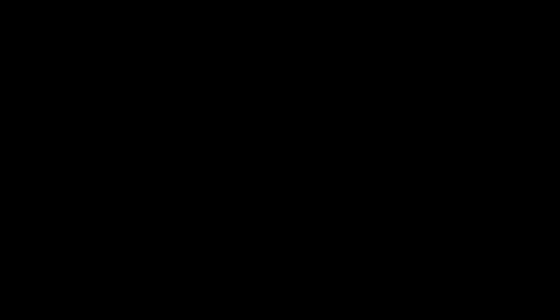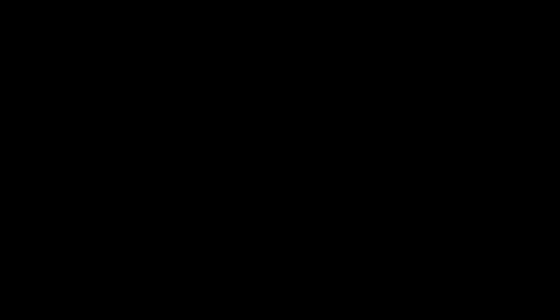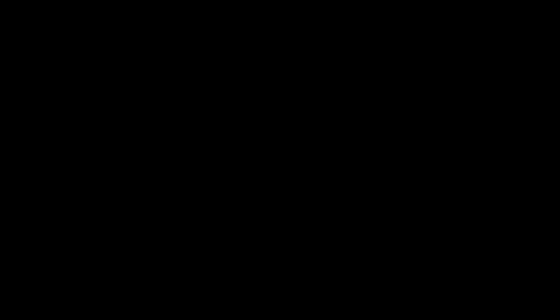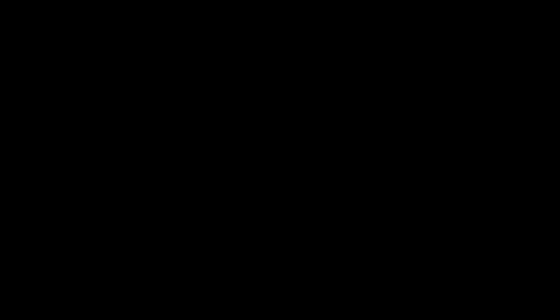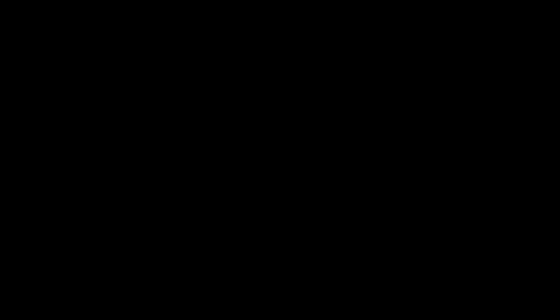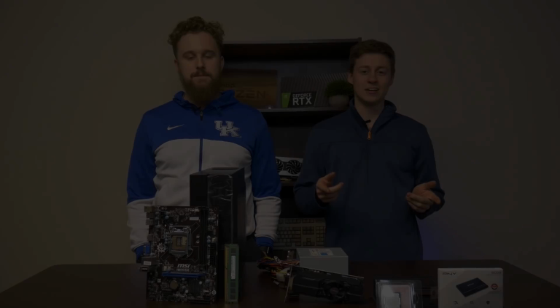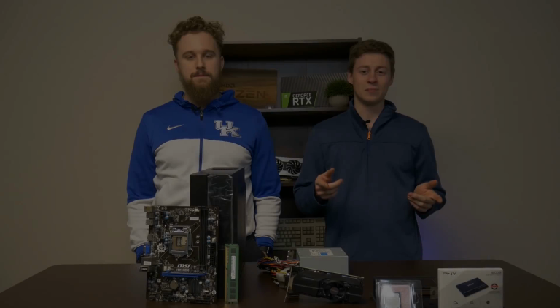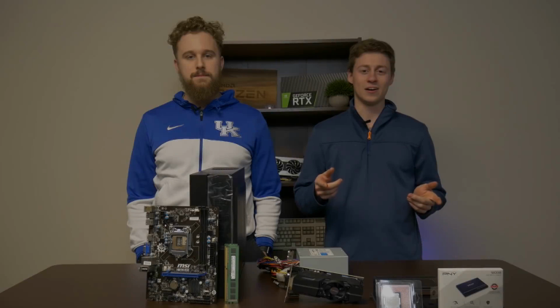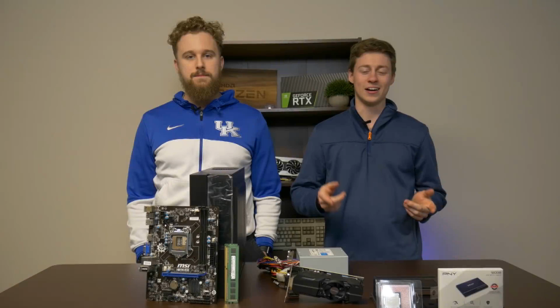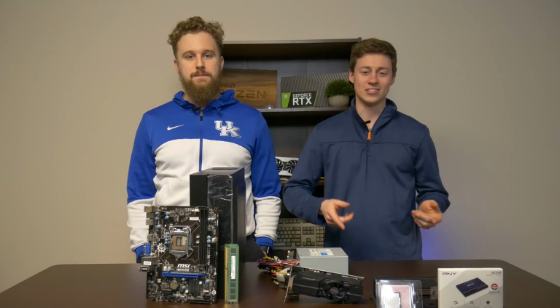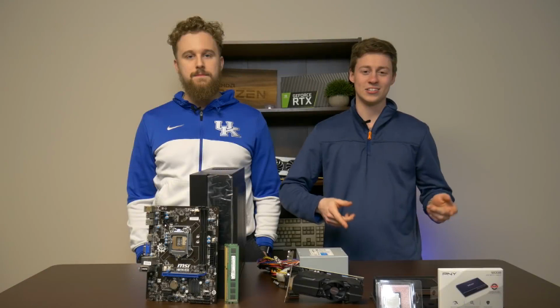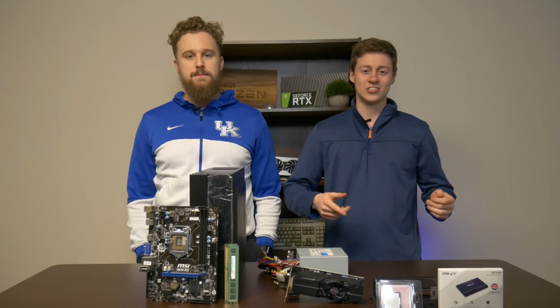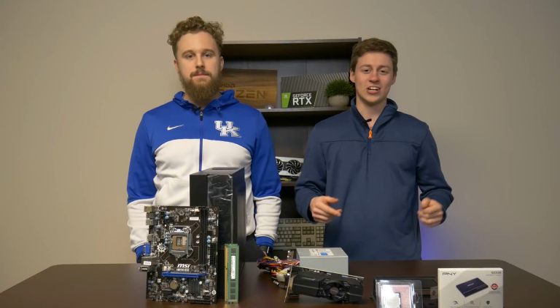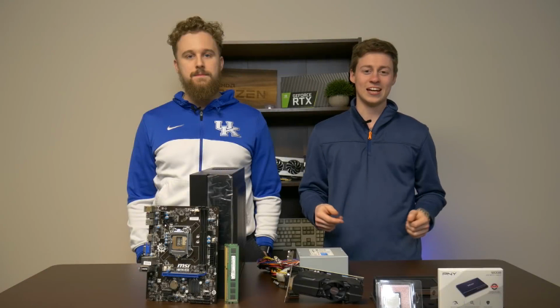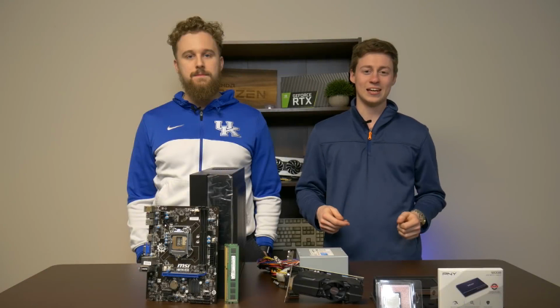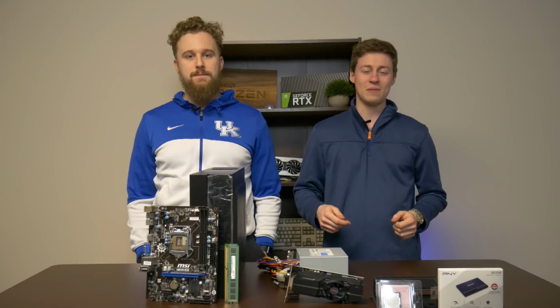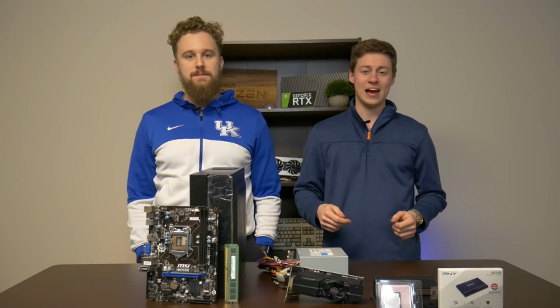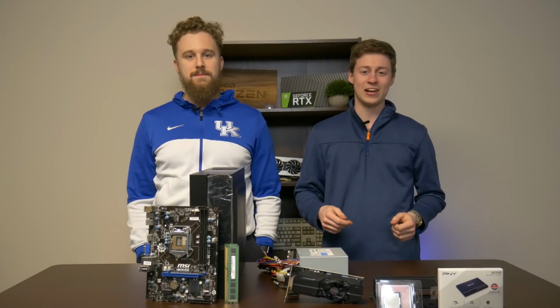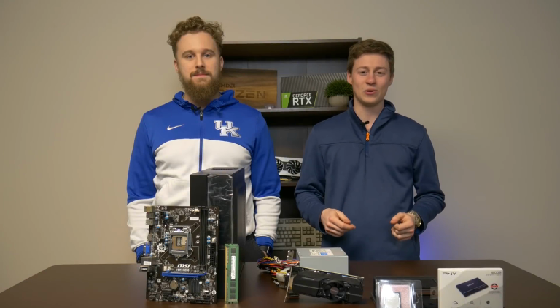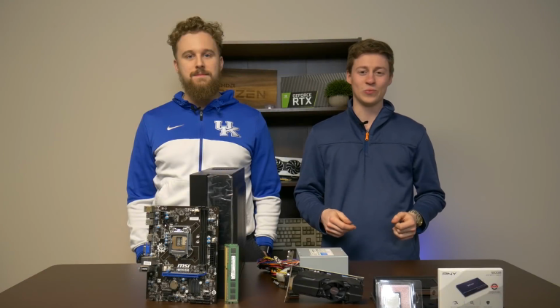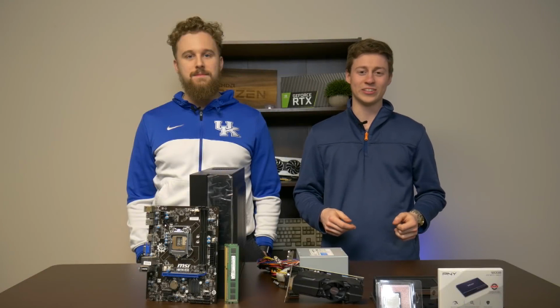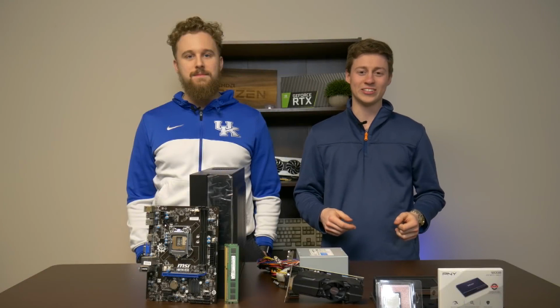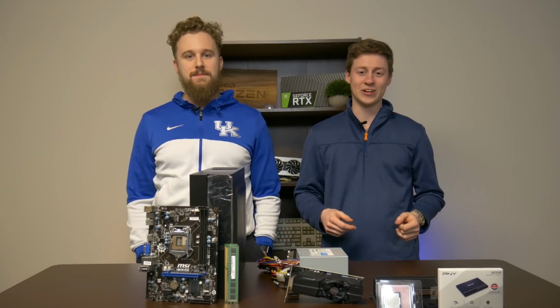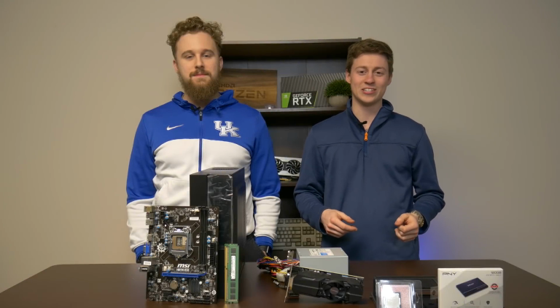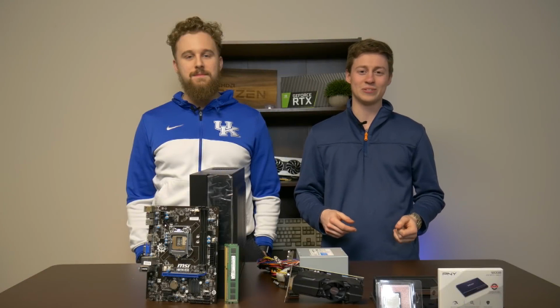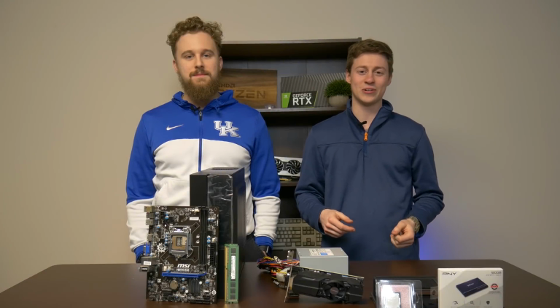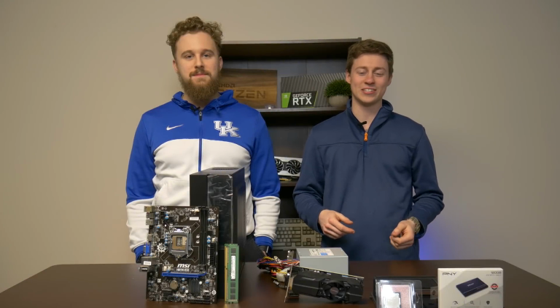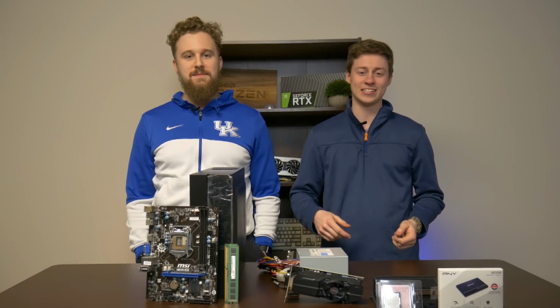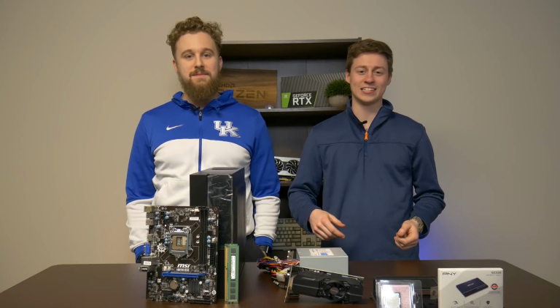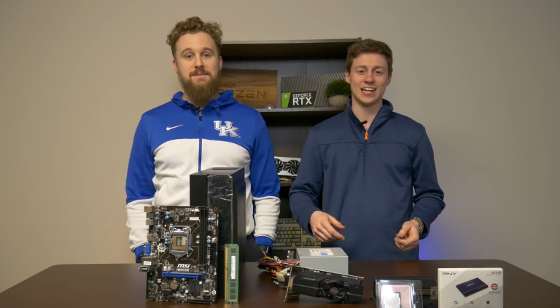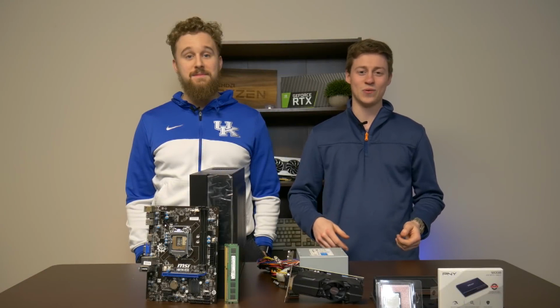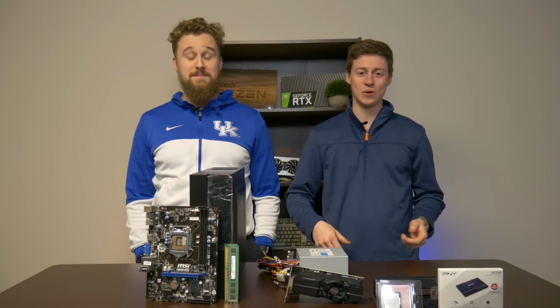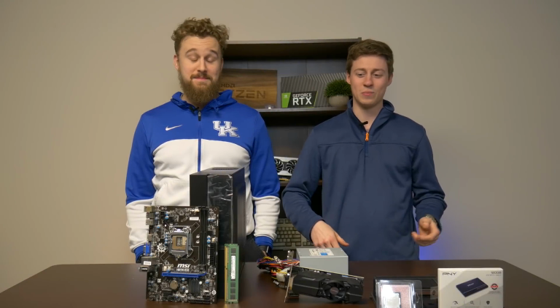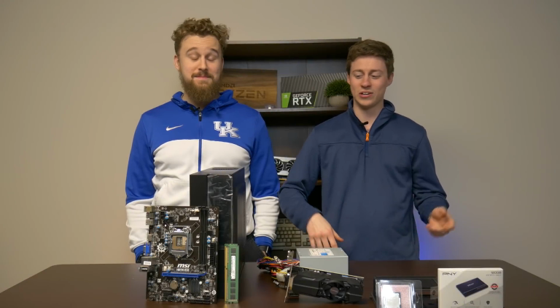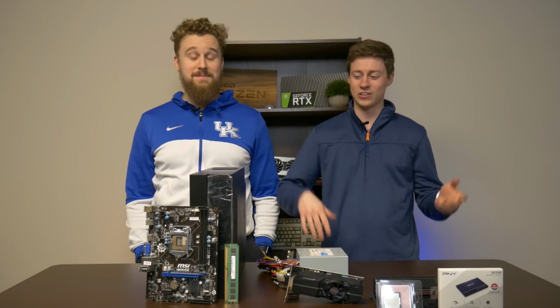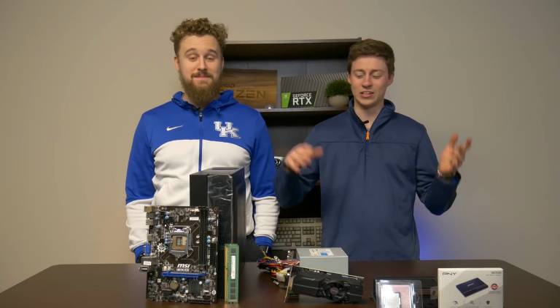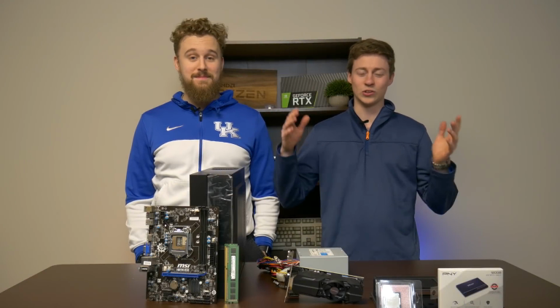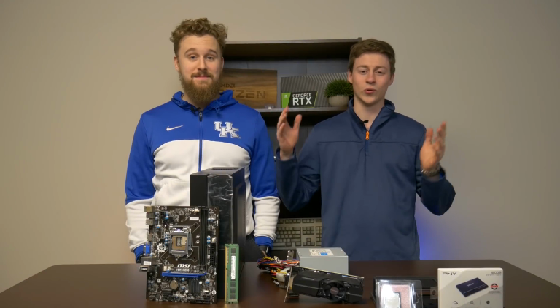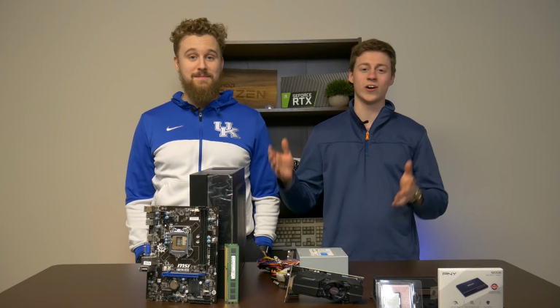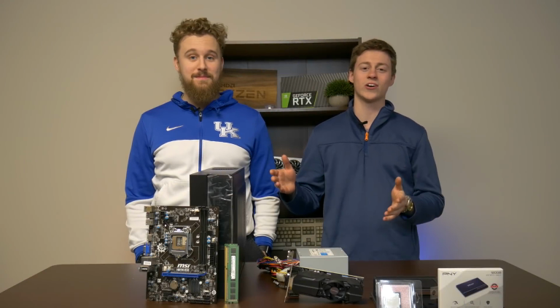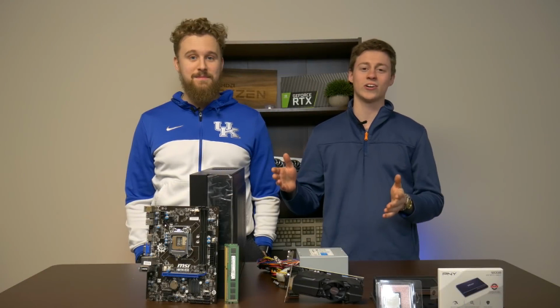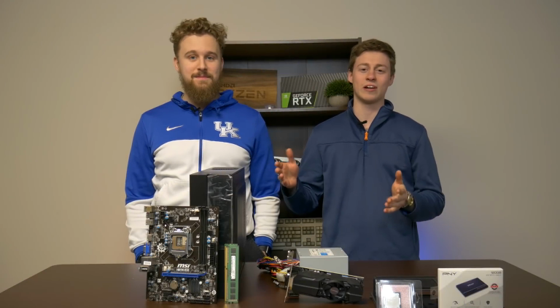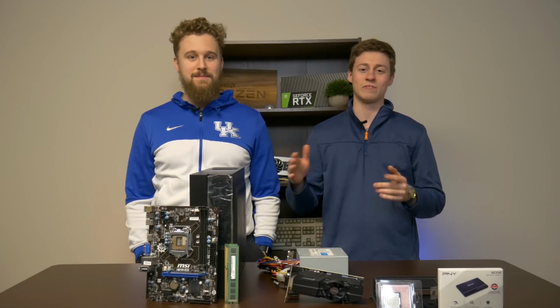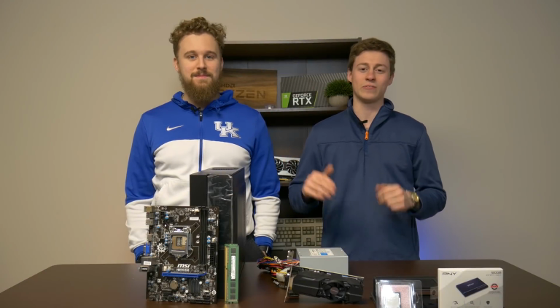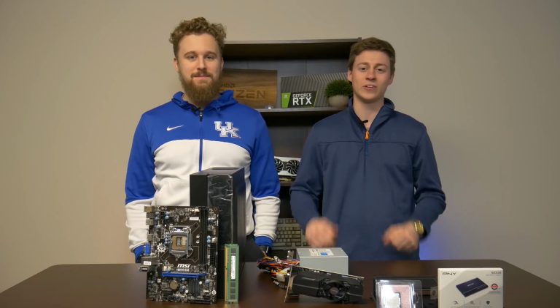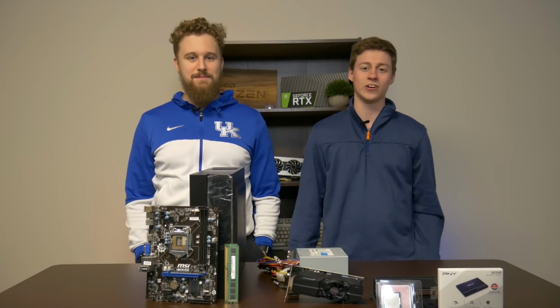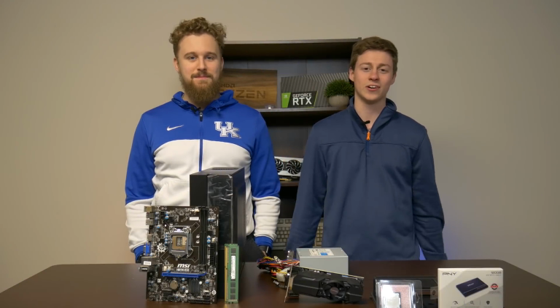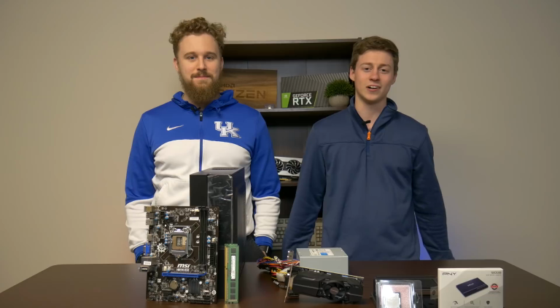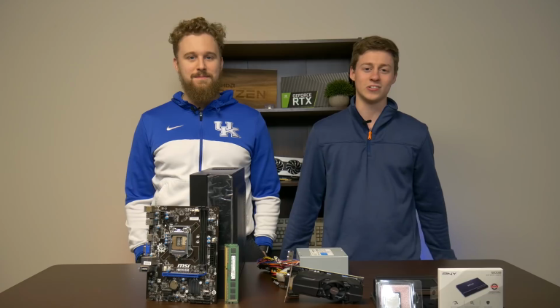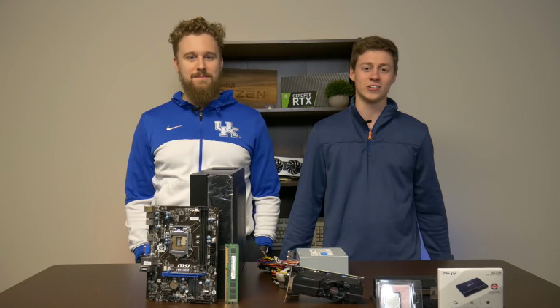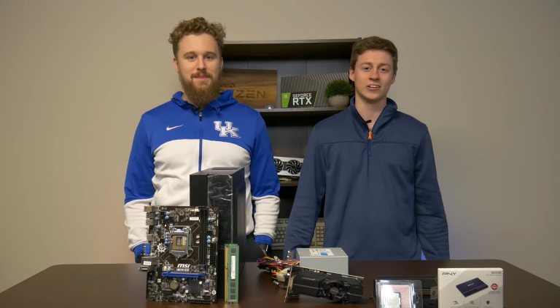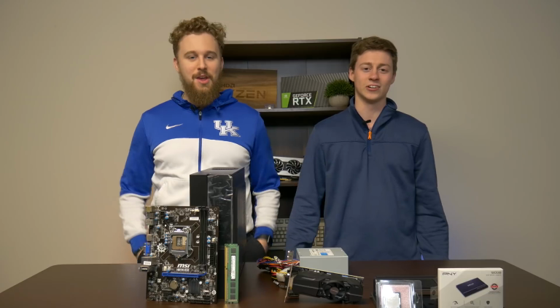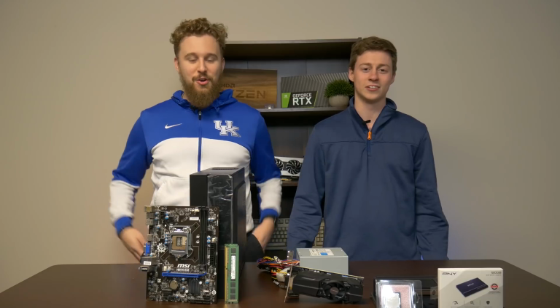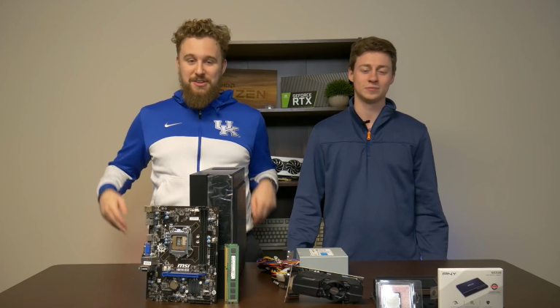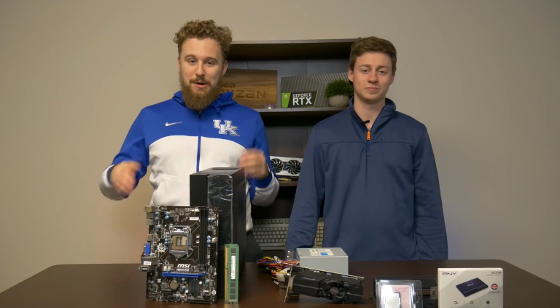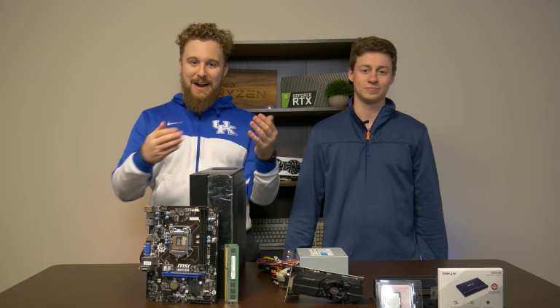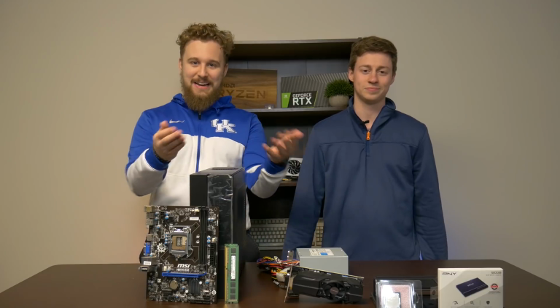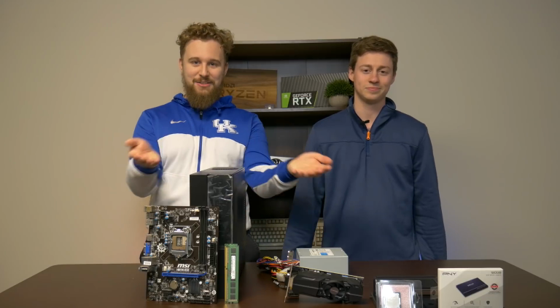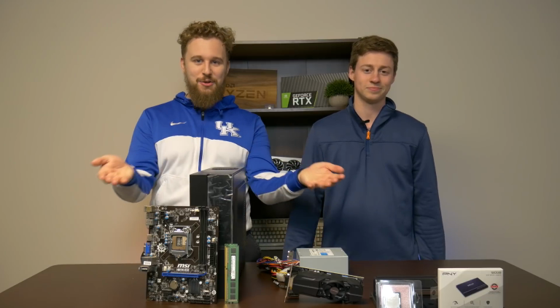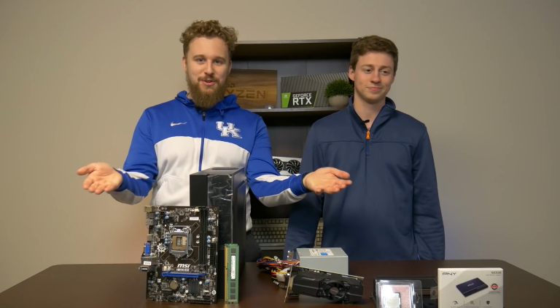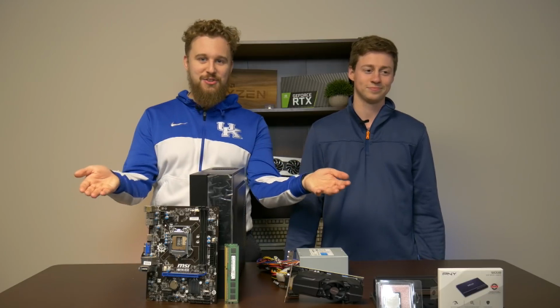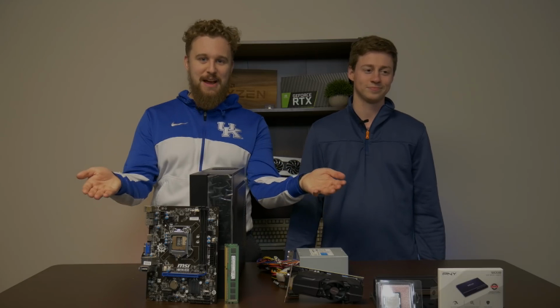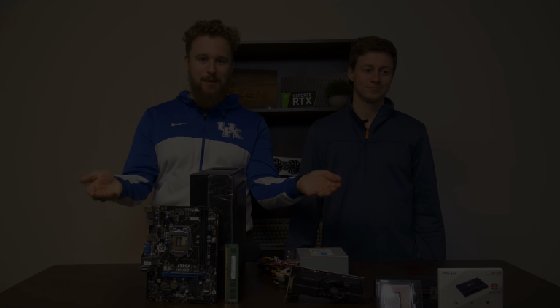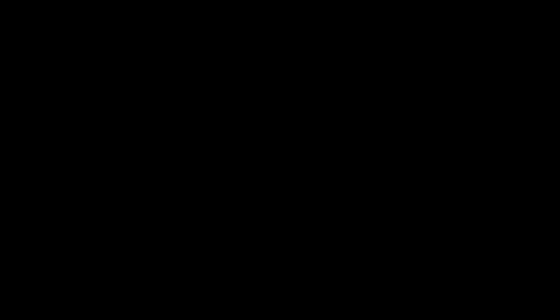Hey, what is up guys? Jack and Matt here with the Toasty Bros, and today we bring you the $350 console killer. Let's get right into it, shall we?